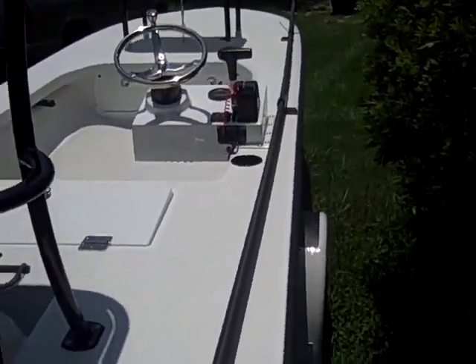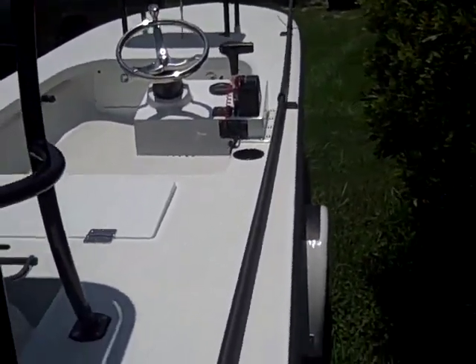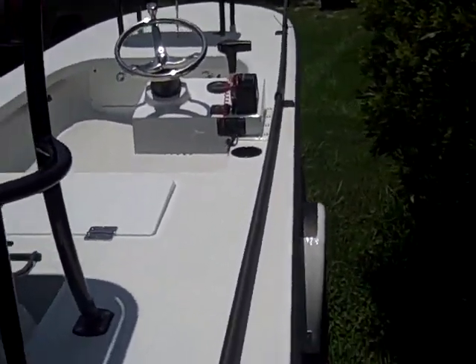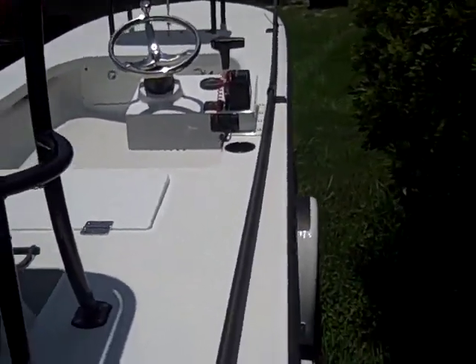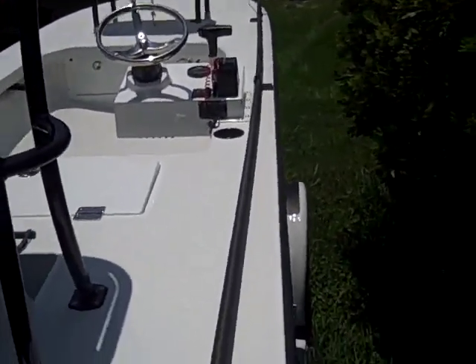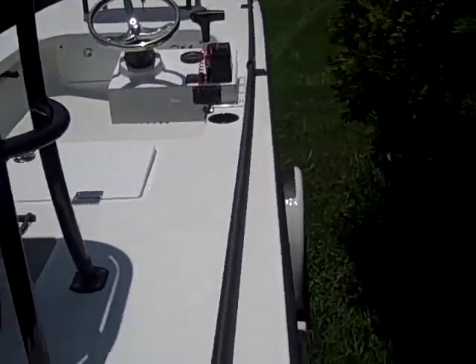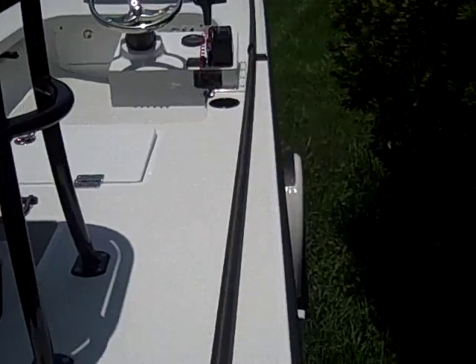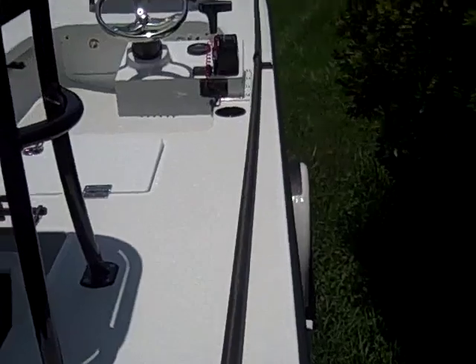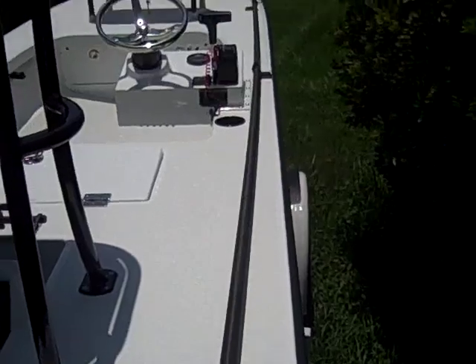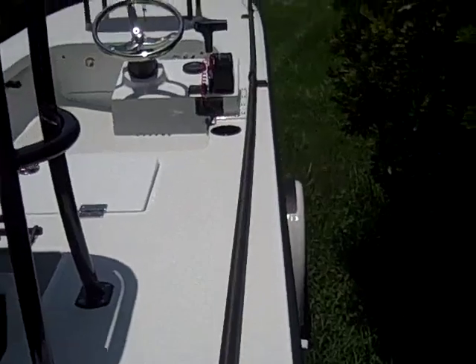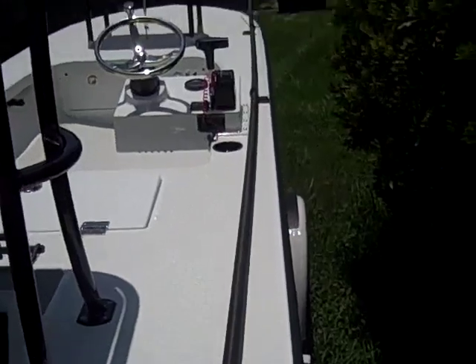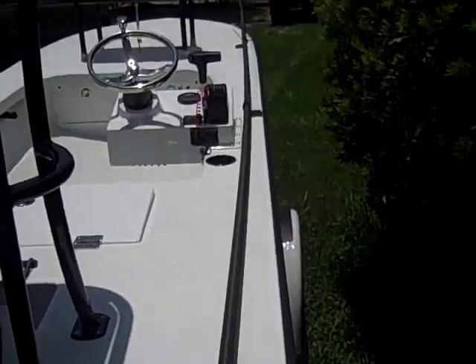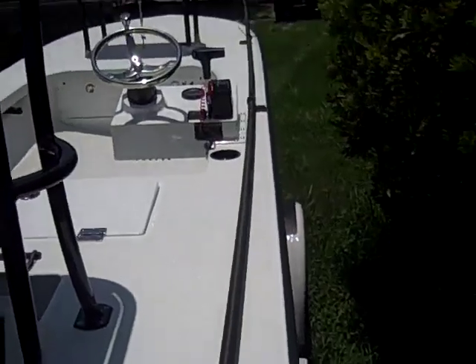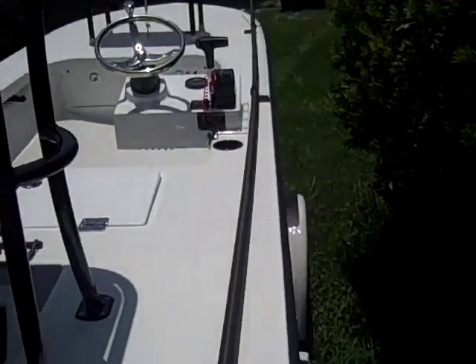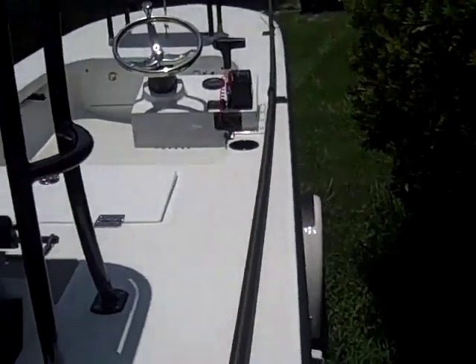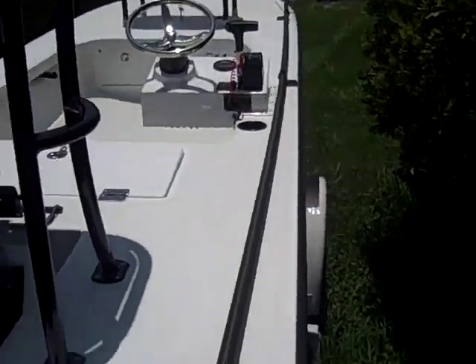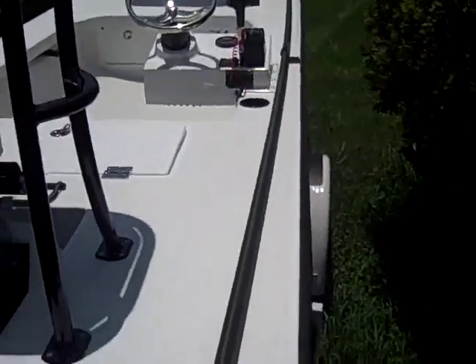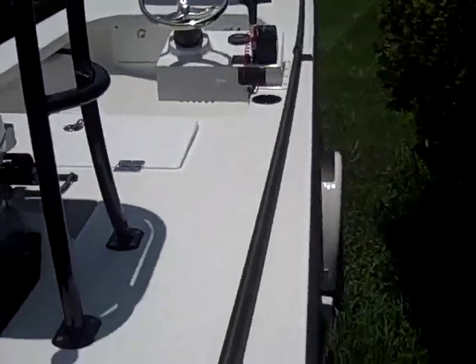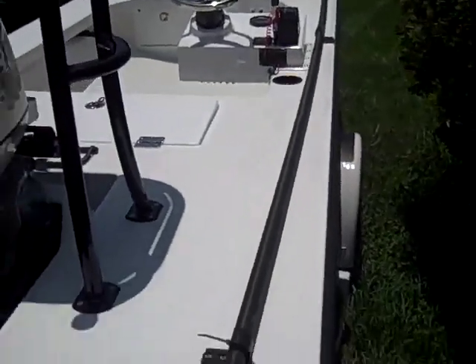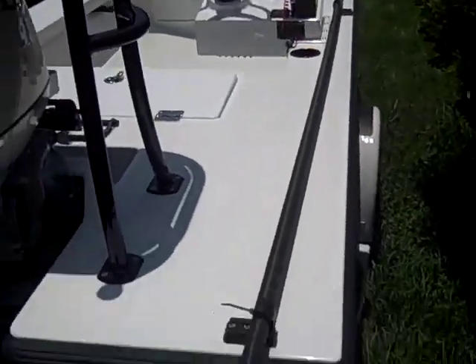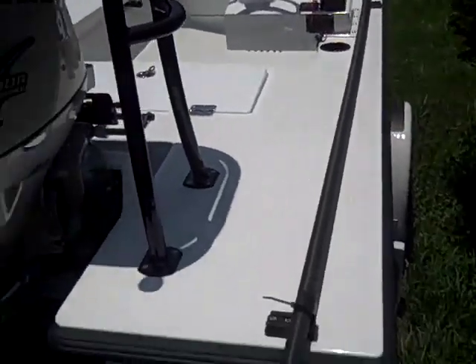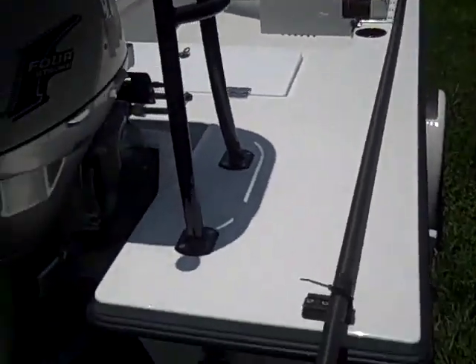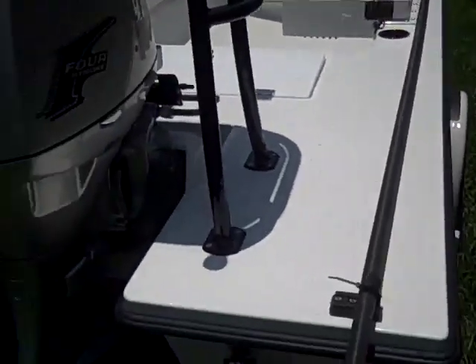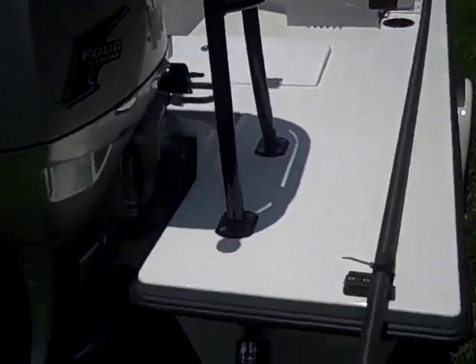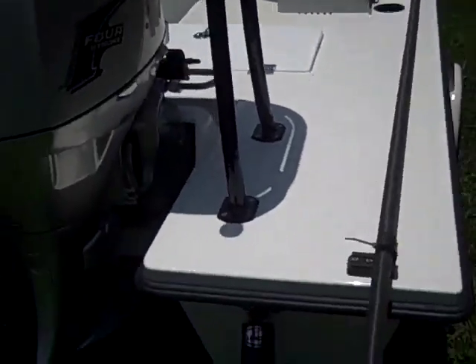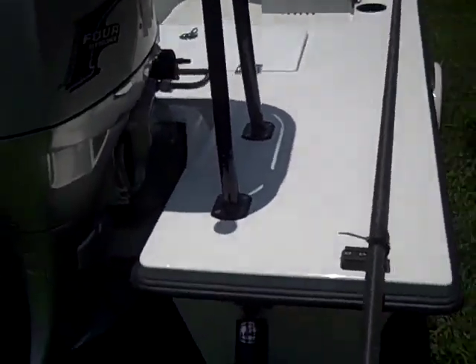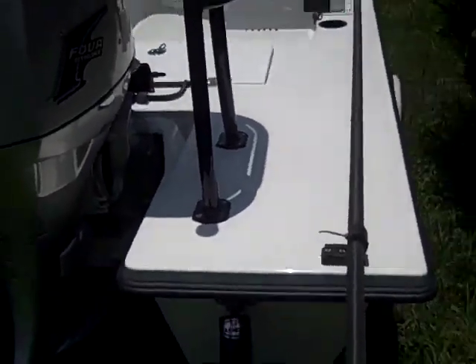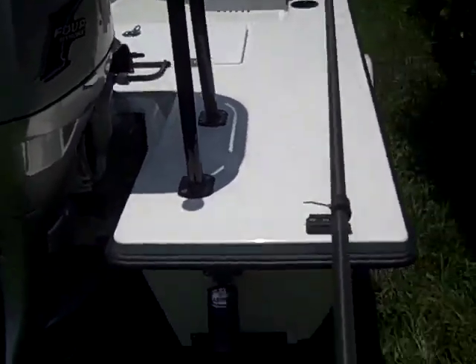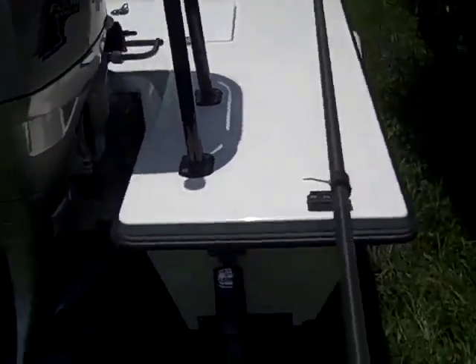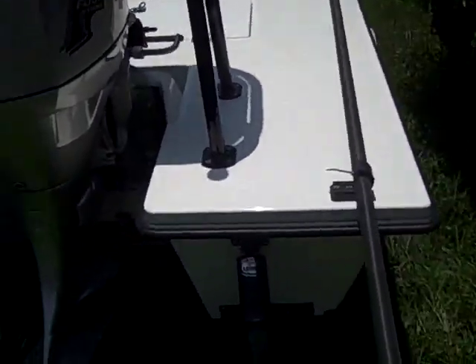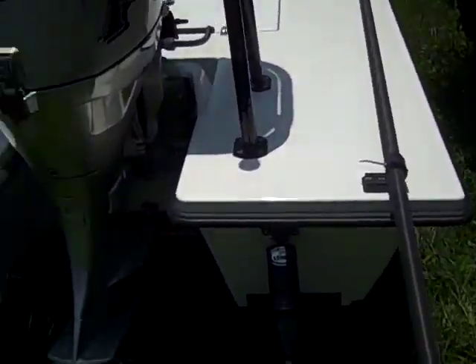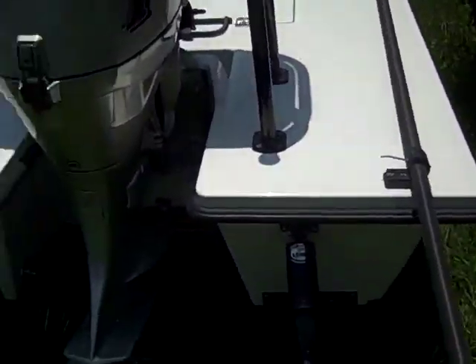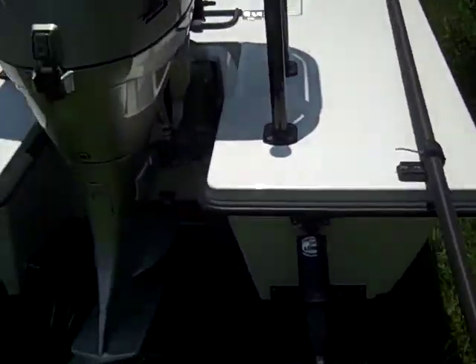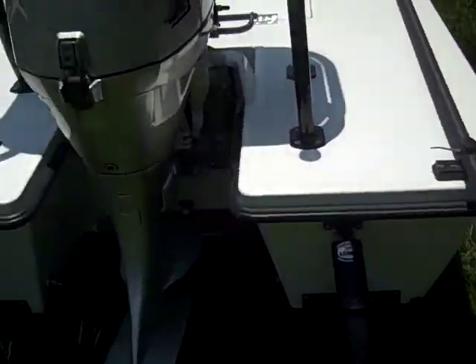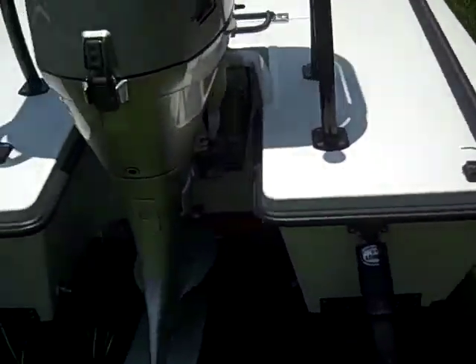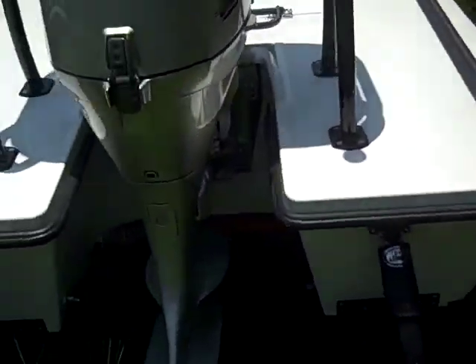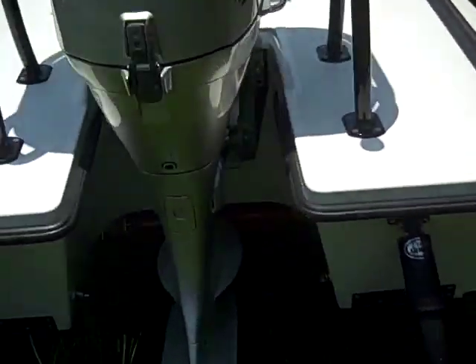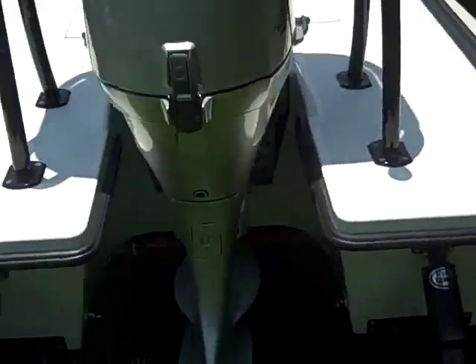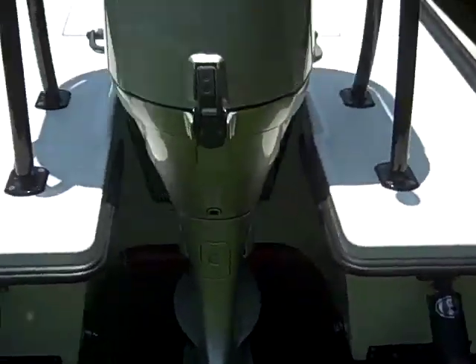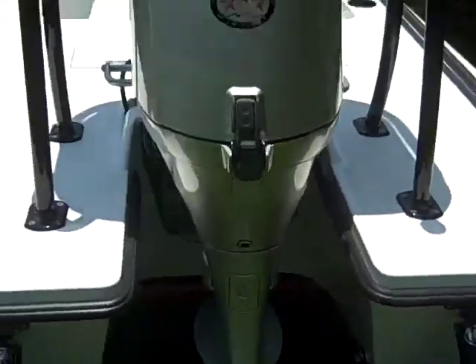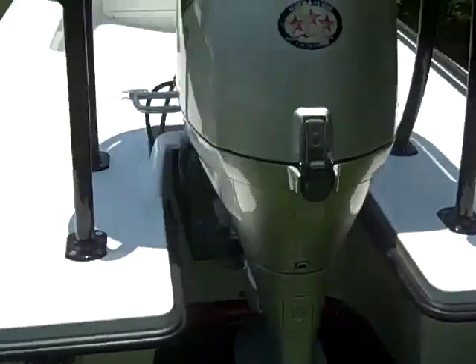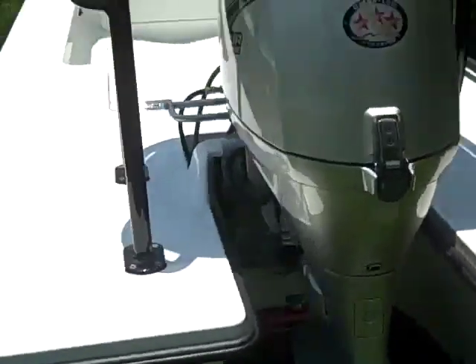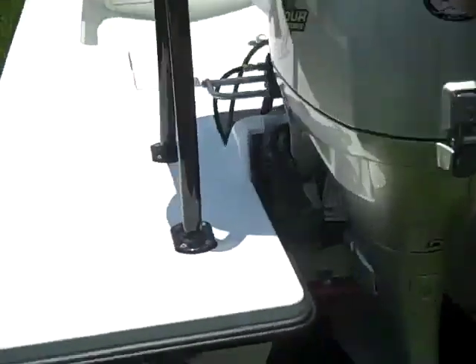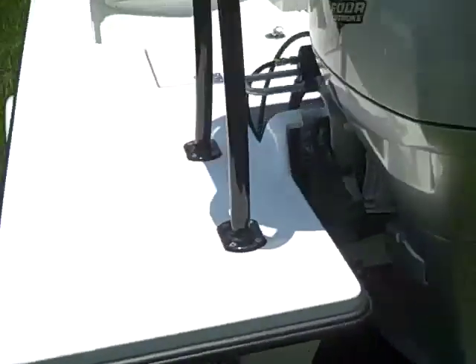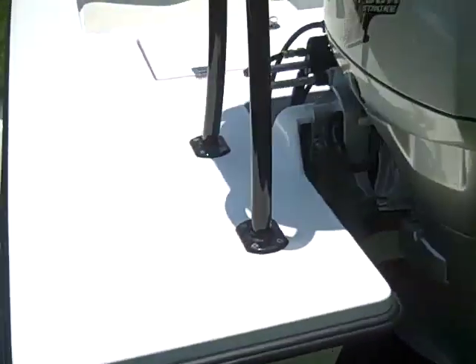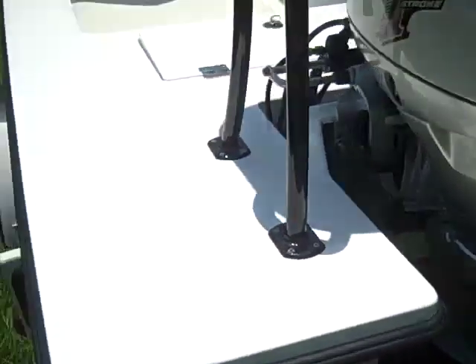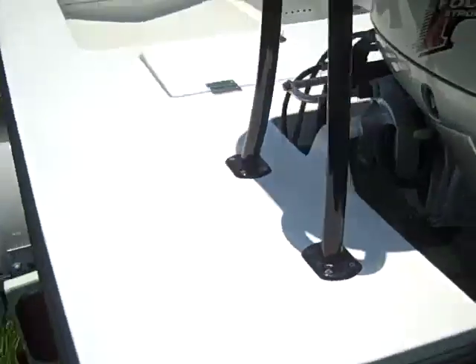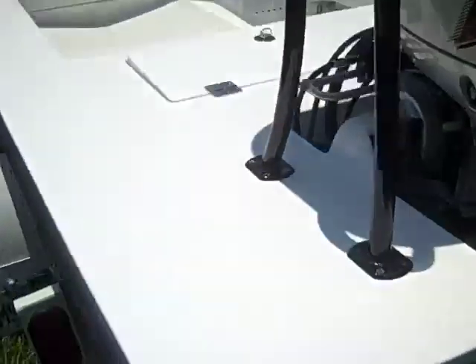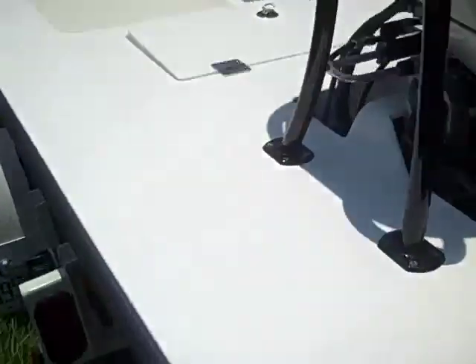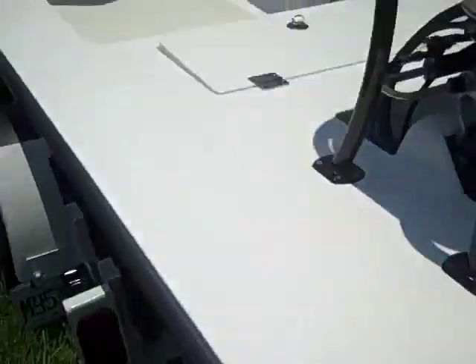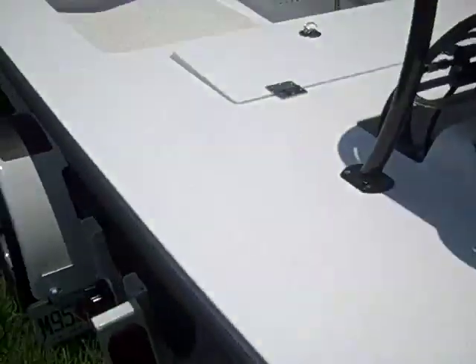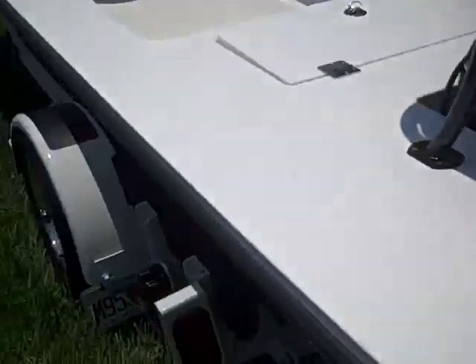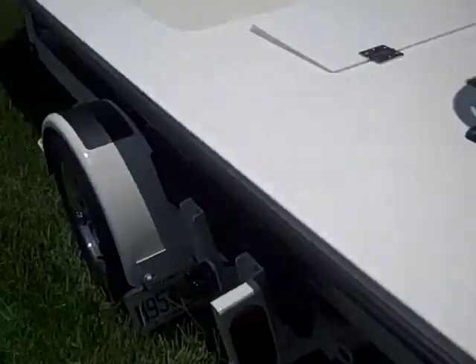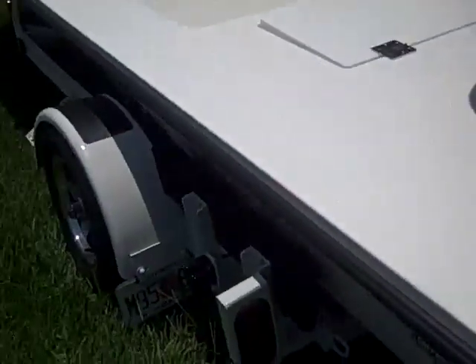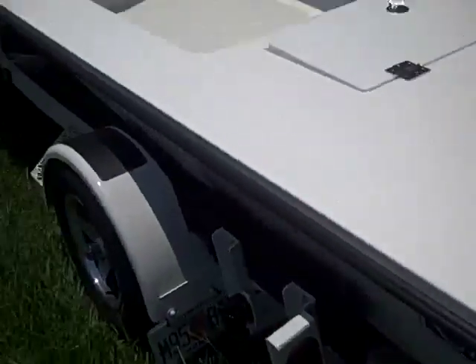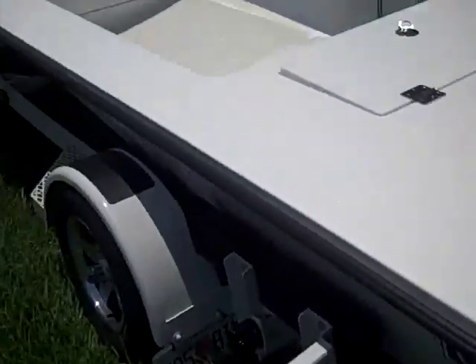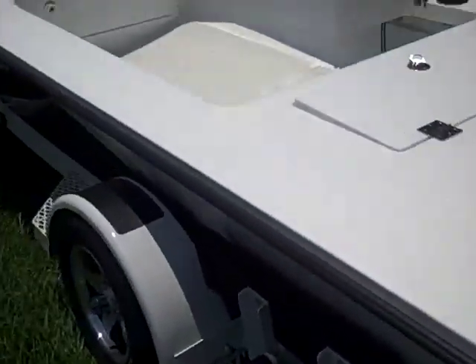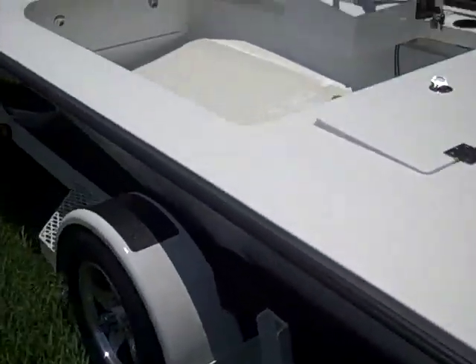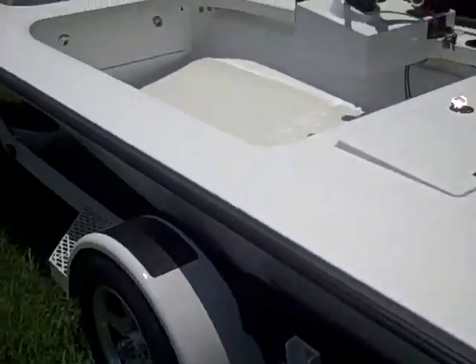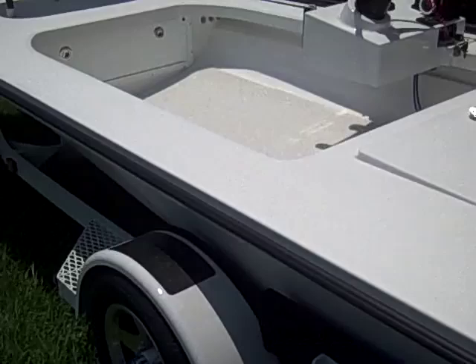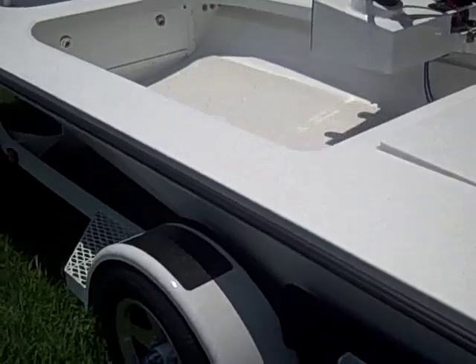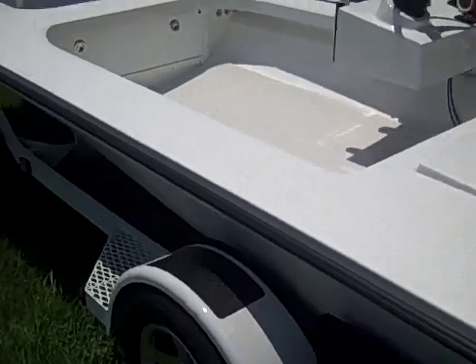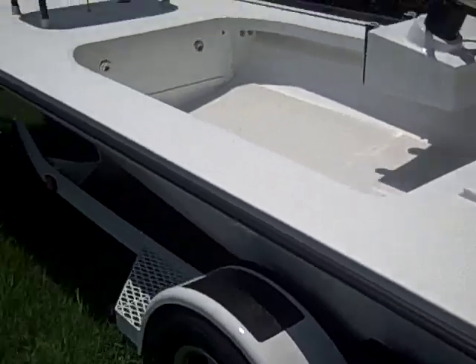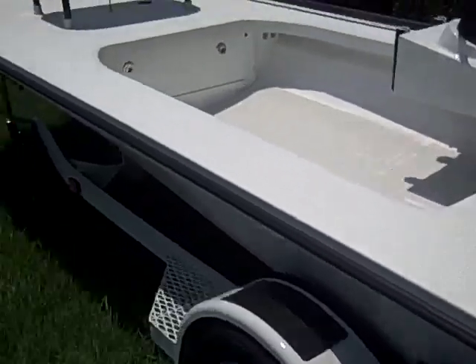We have the white doors. He also has the built-in tank, which is also powder coated. So a lot of cool things.